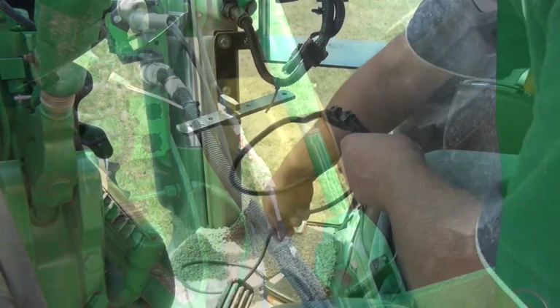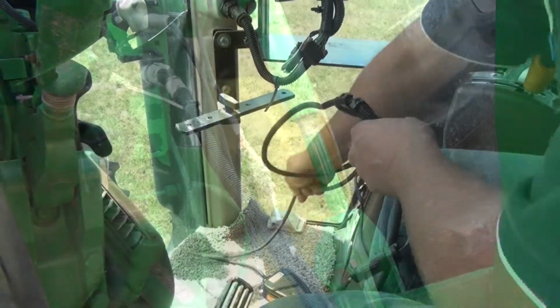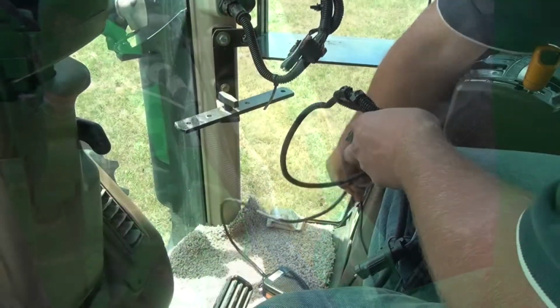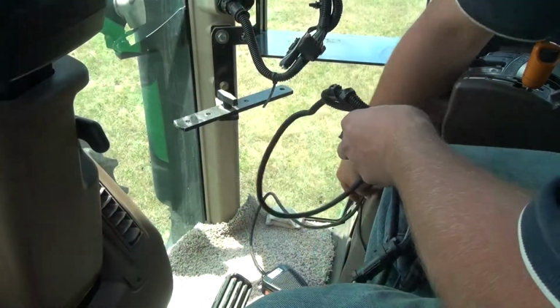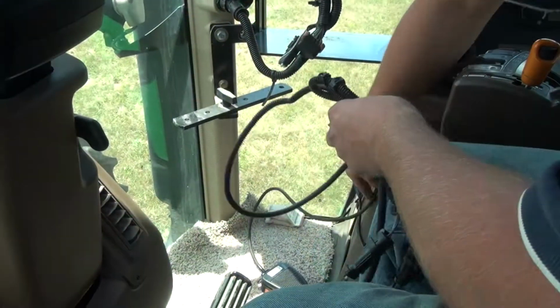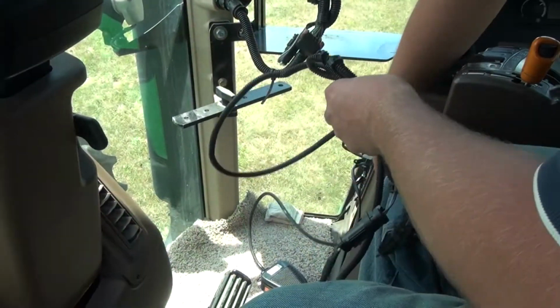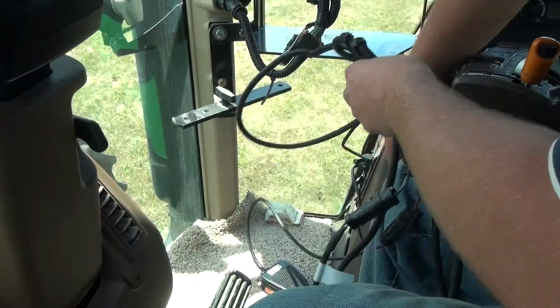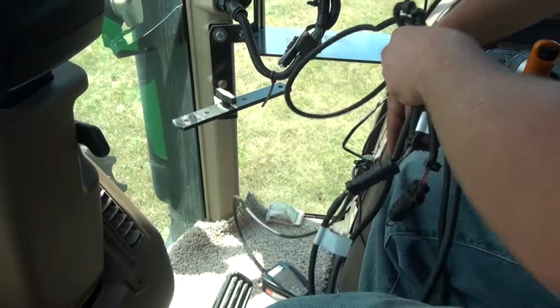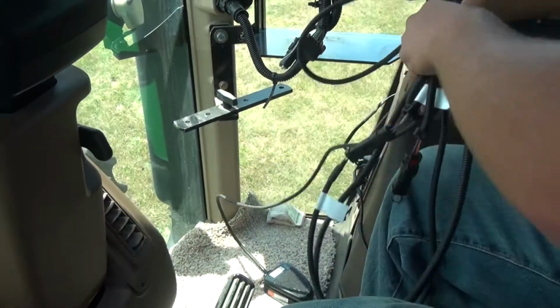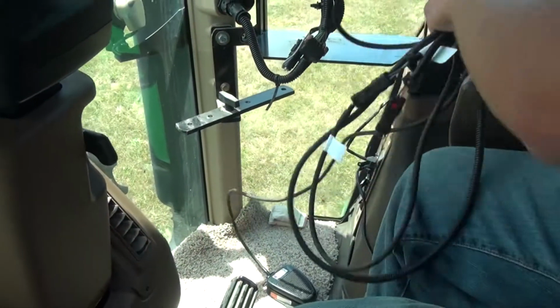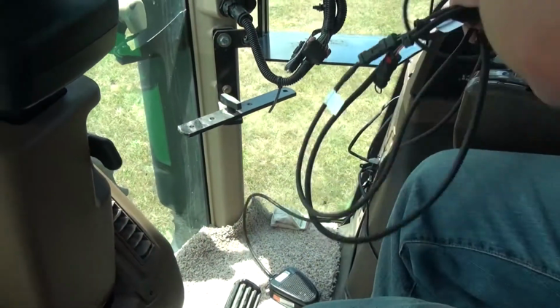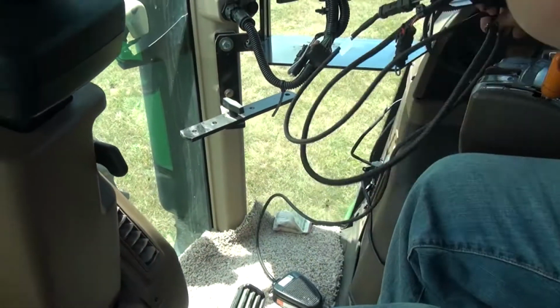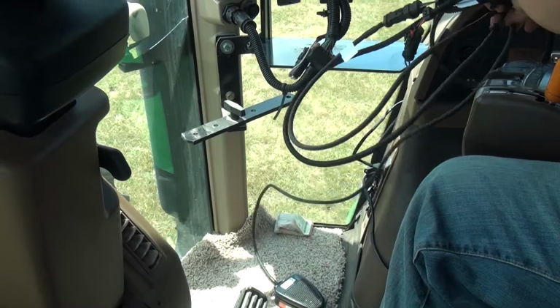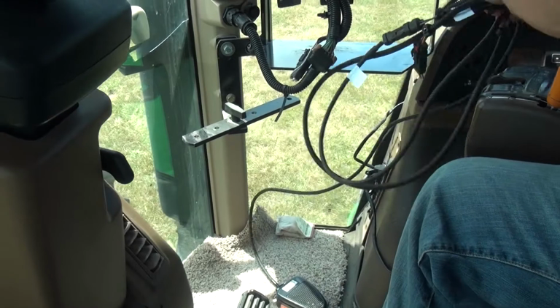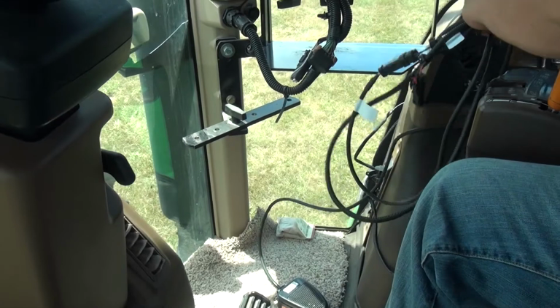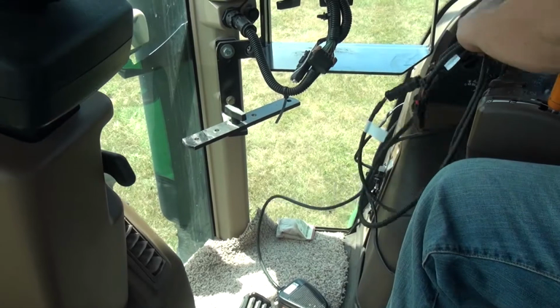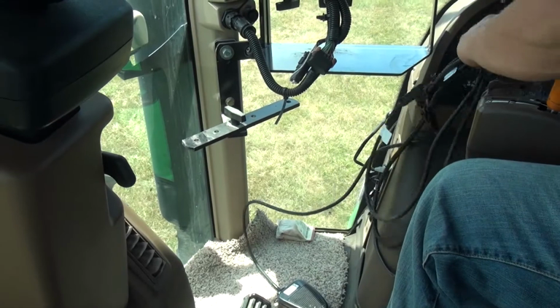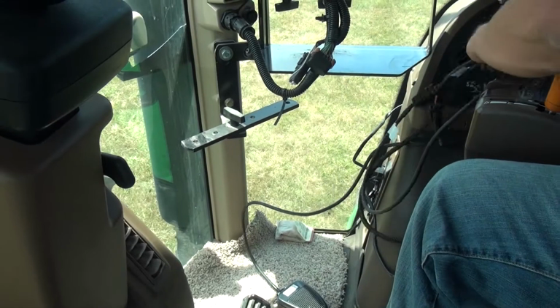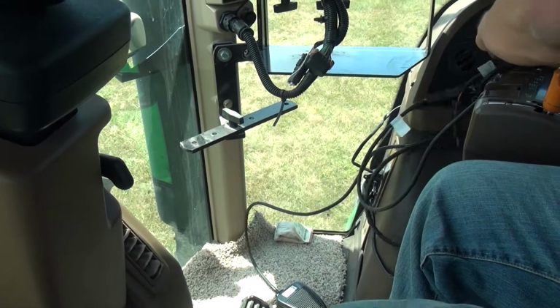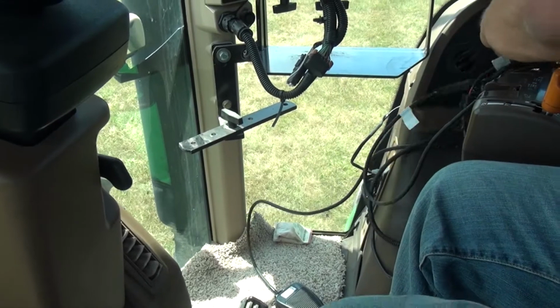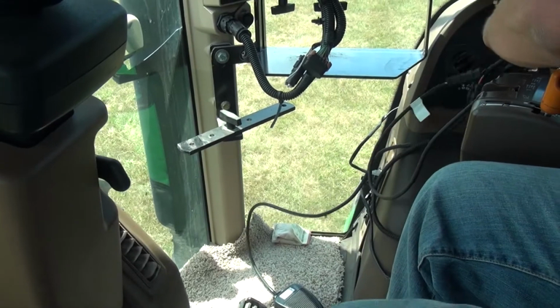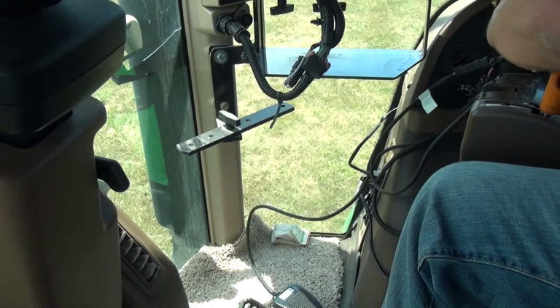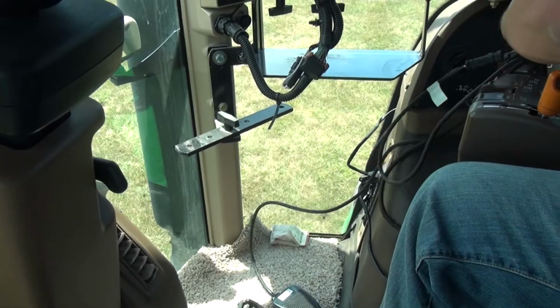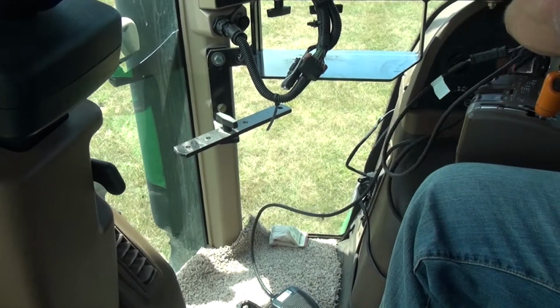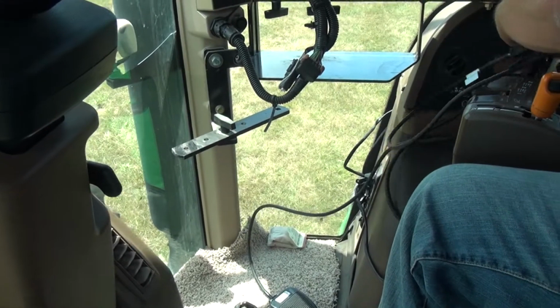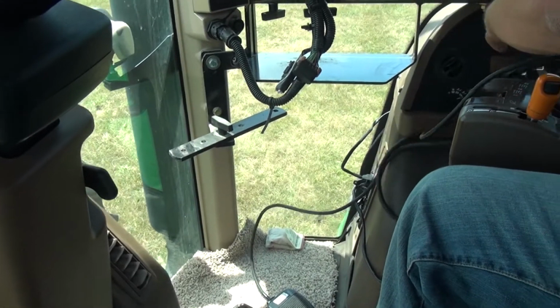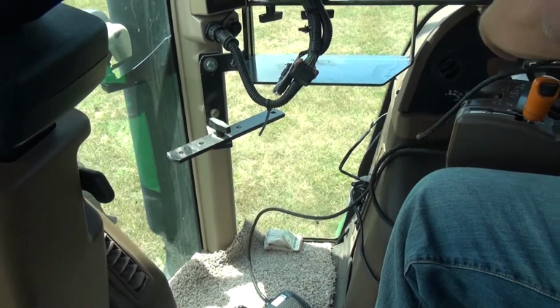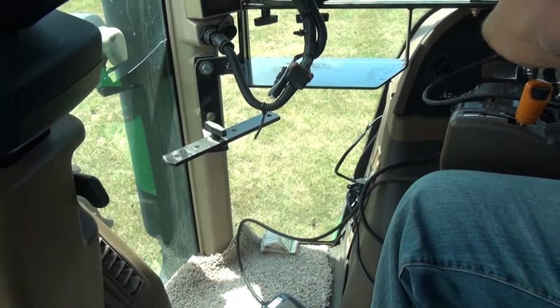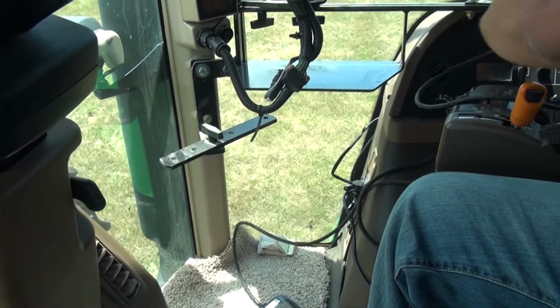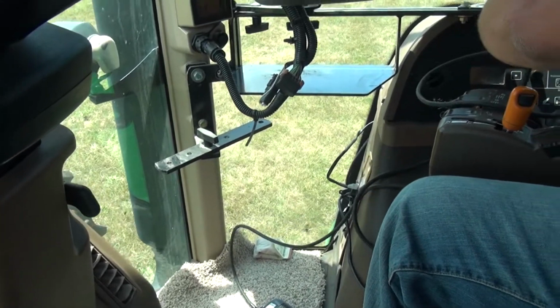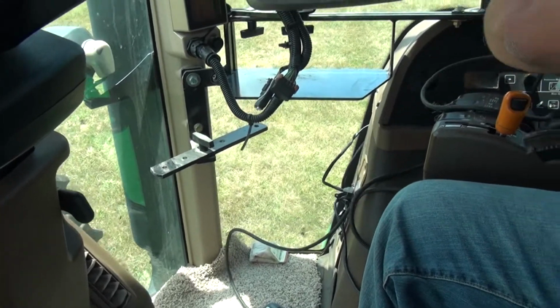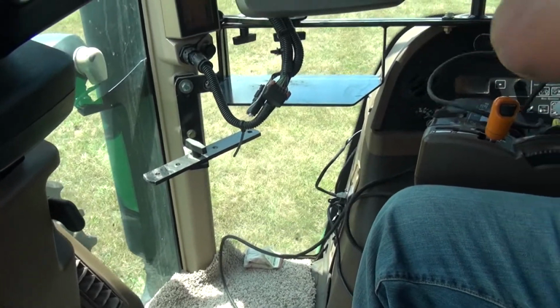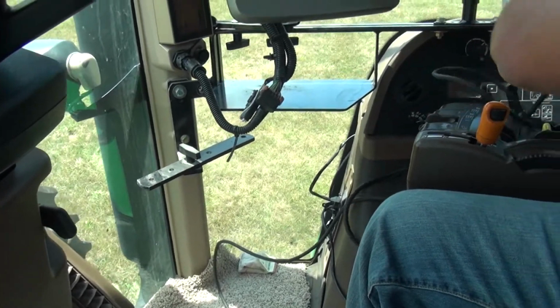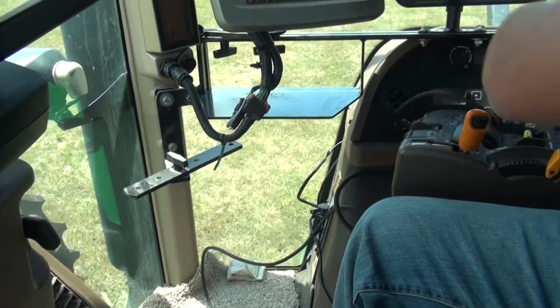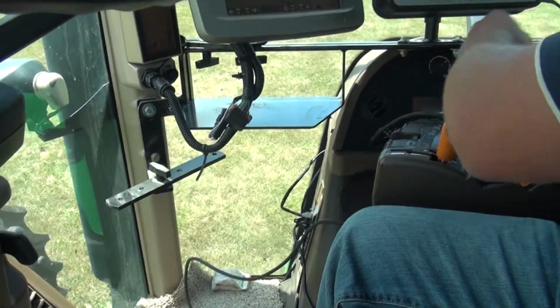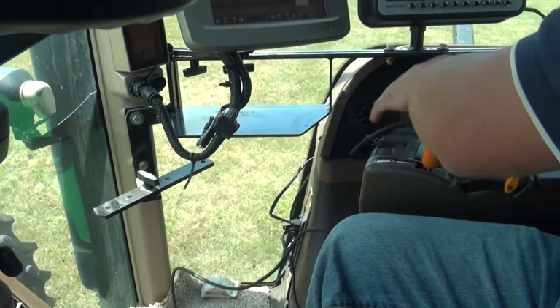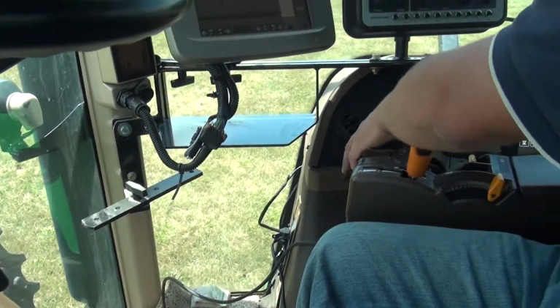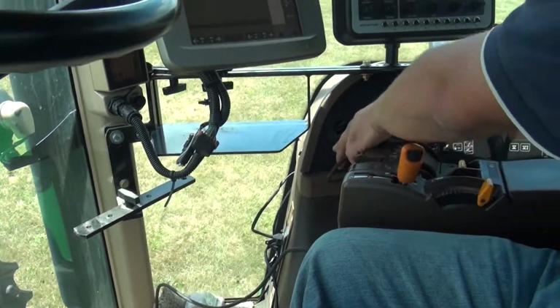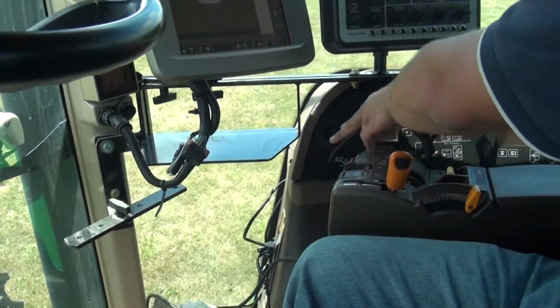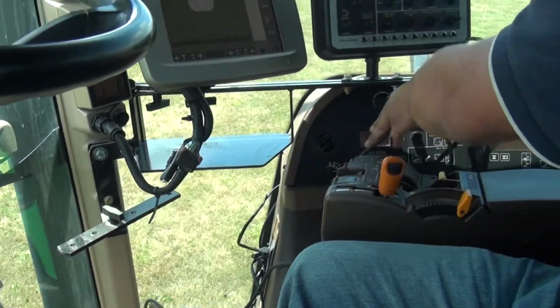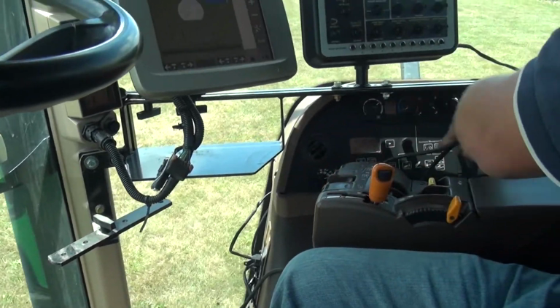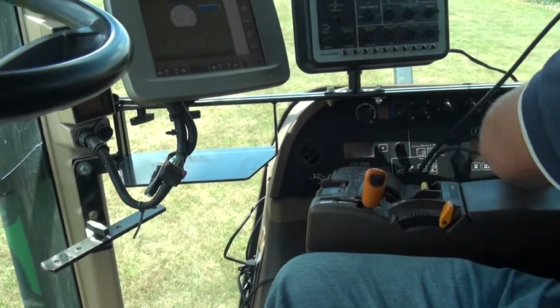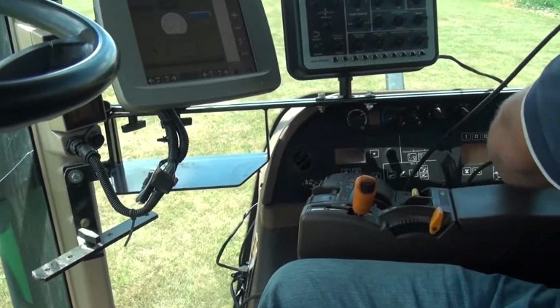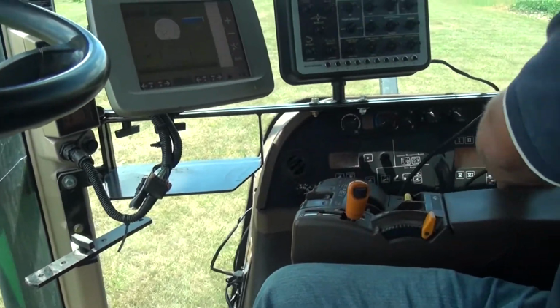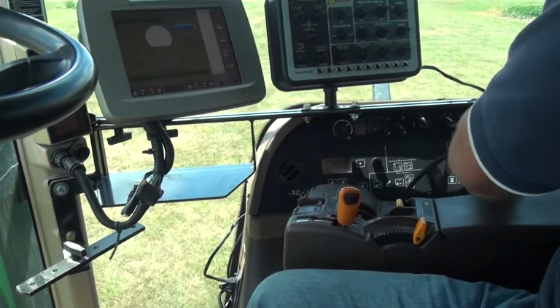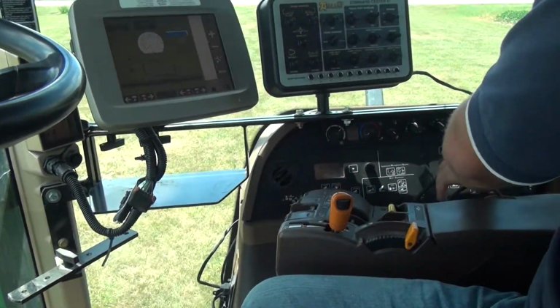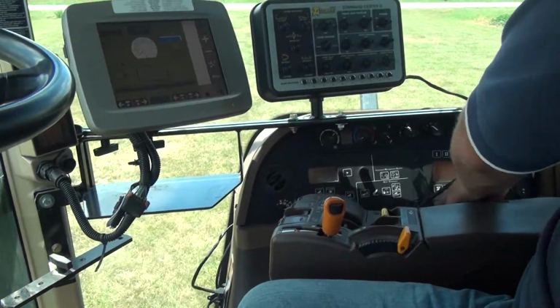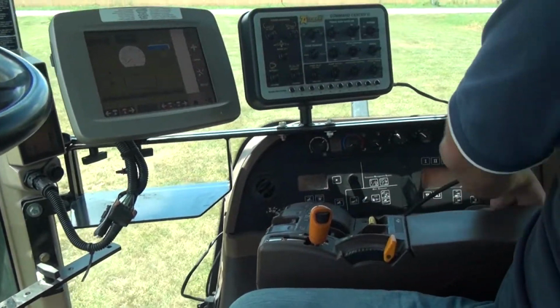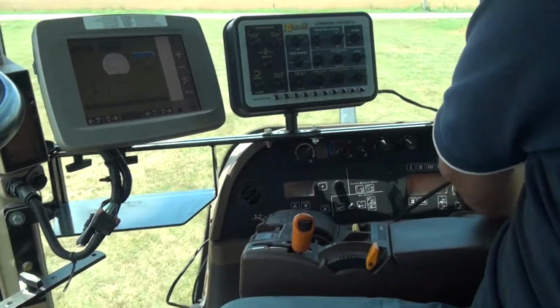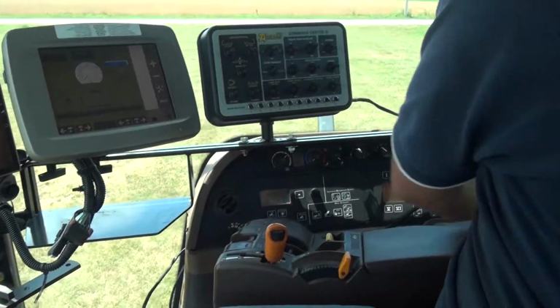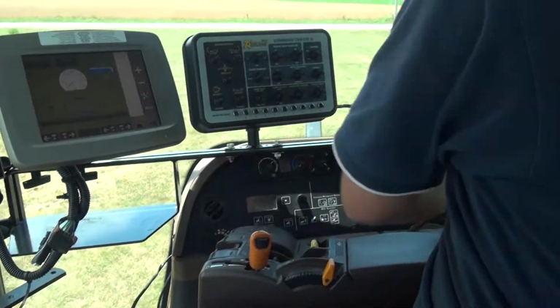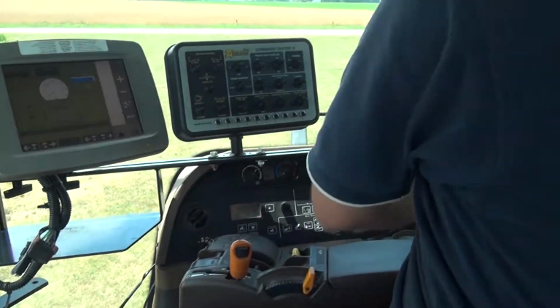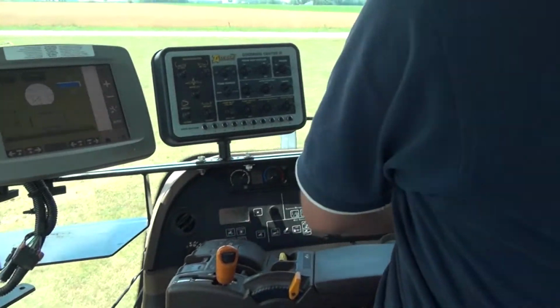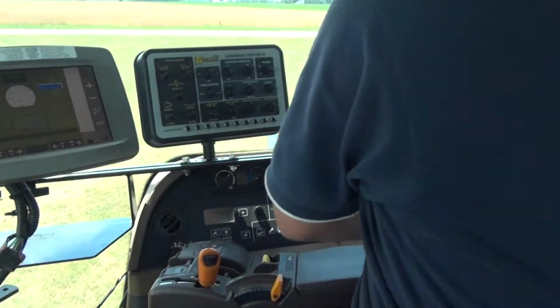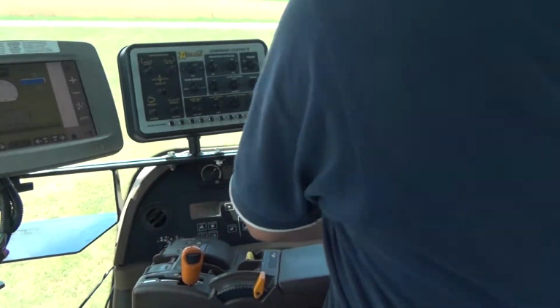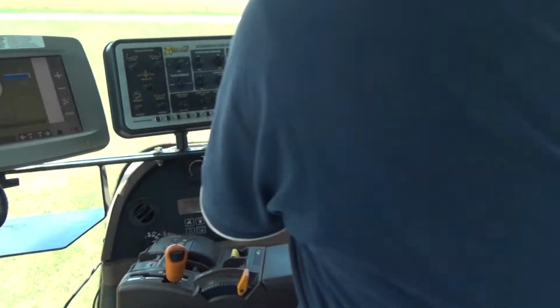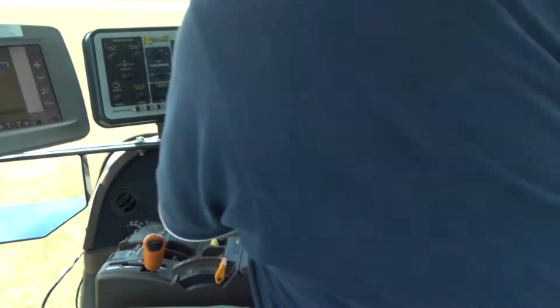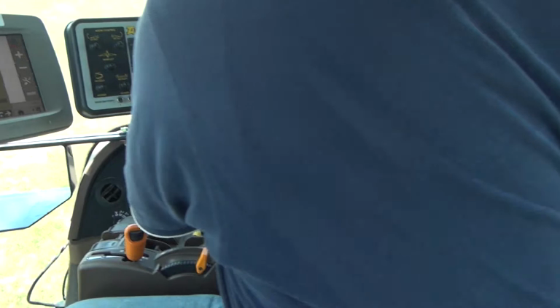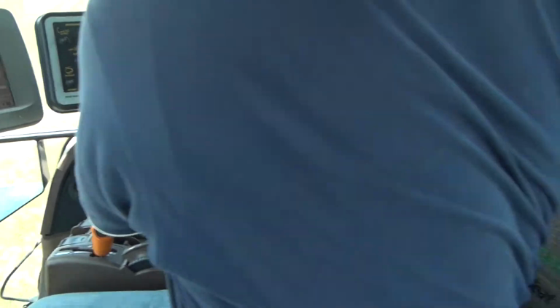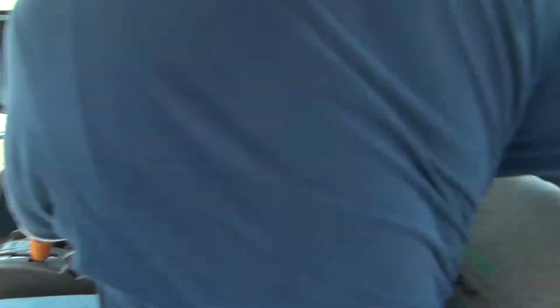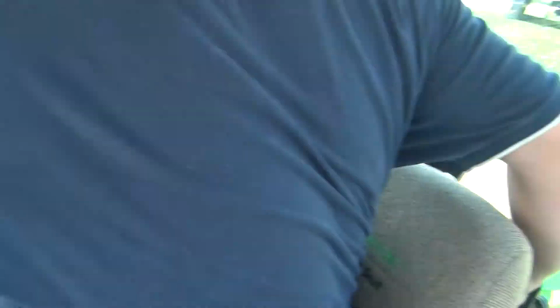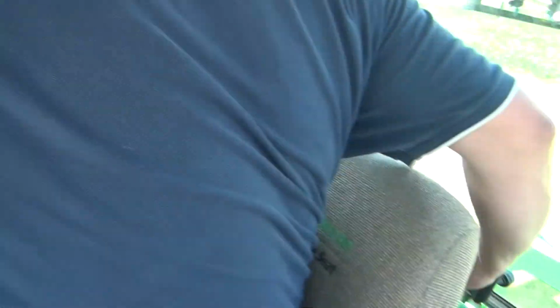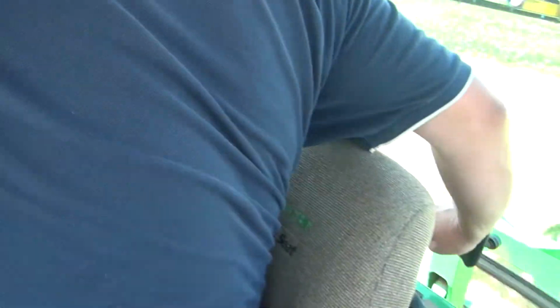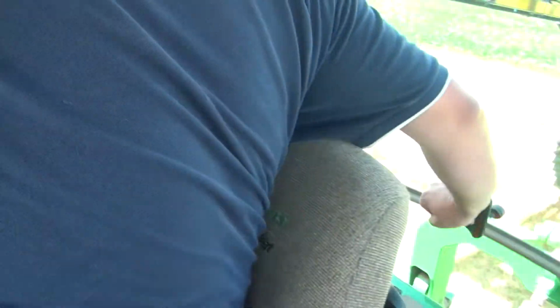Run the foot switch cable out the back window and plug into the black 2-pin Deutsch connector on the ISO cable.